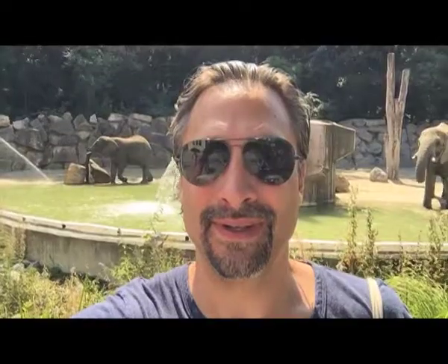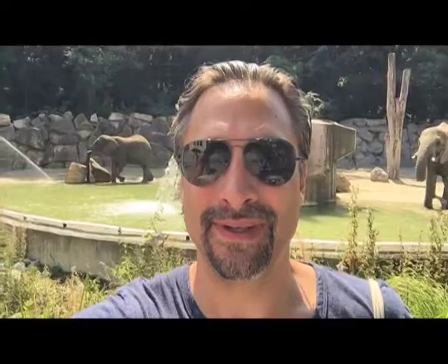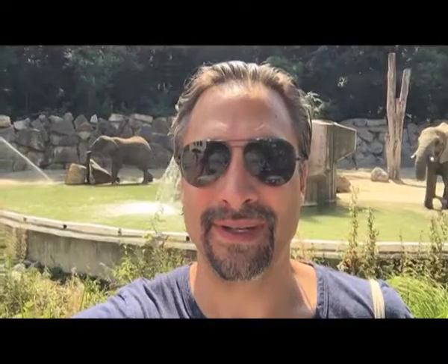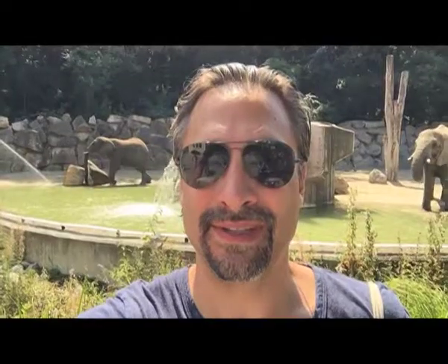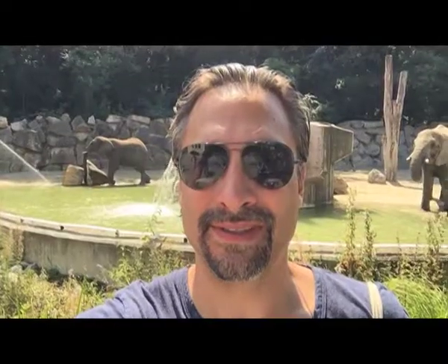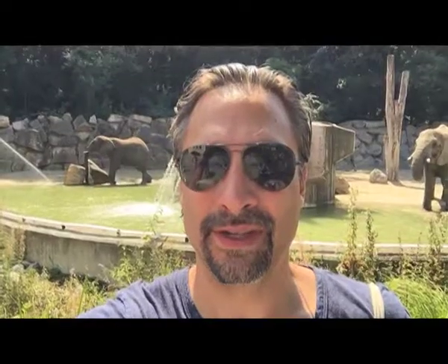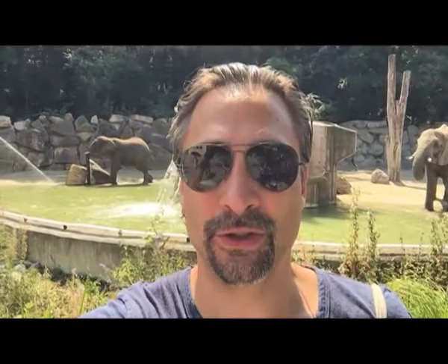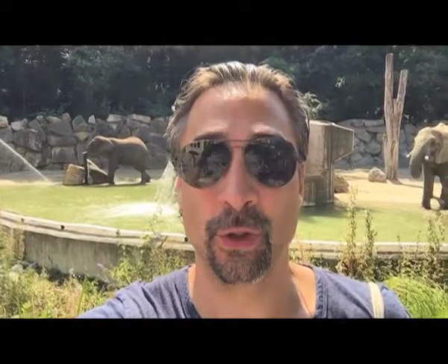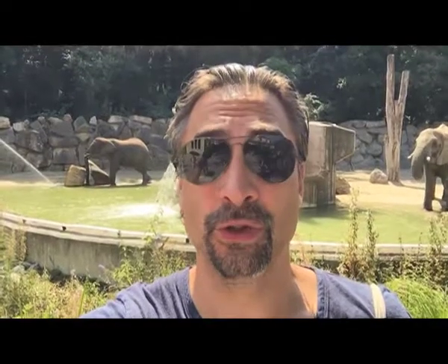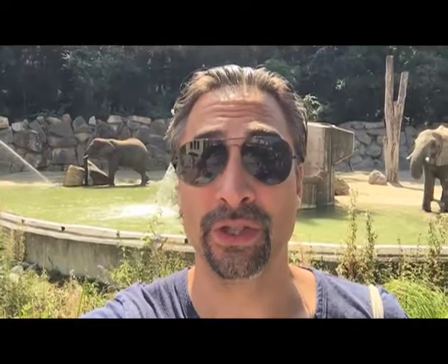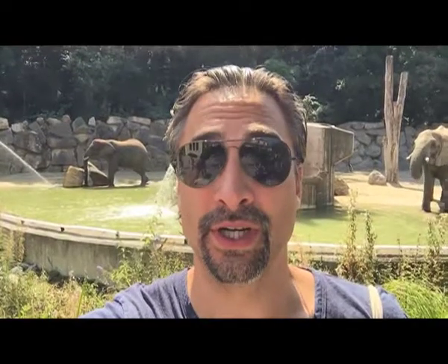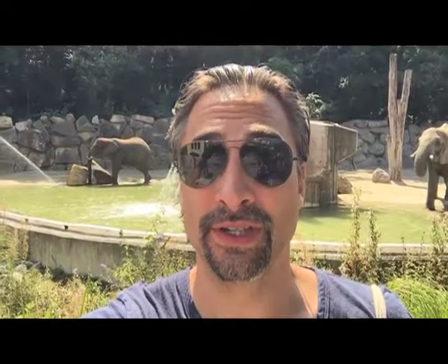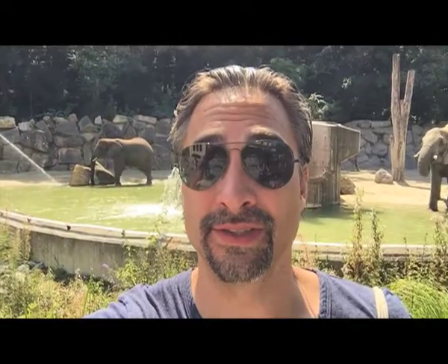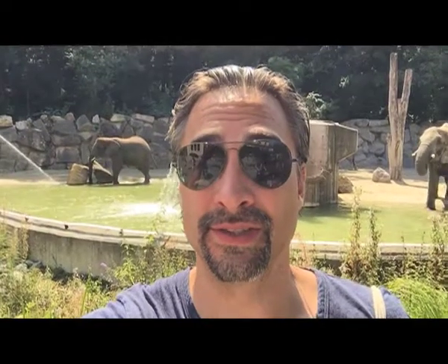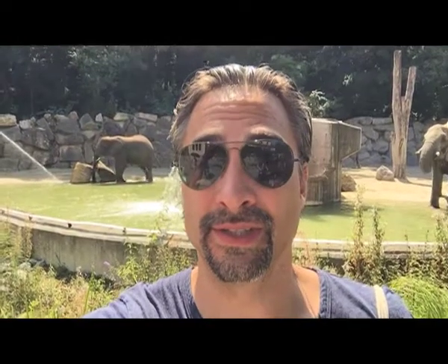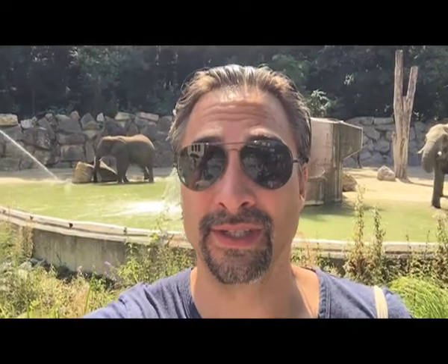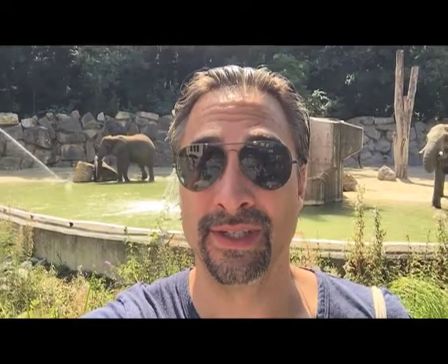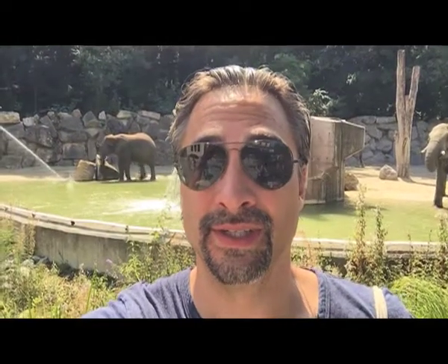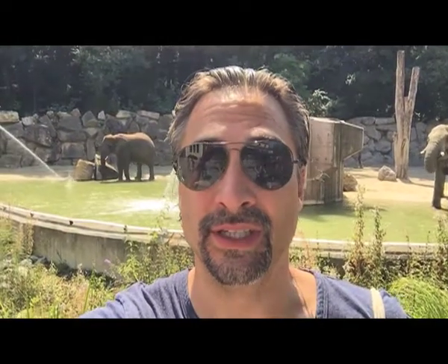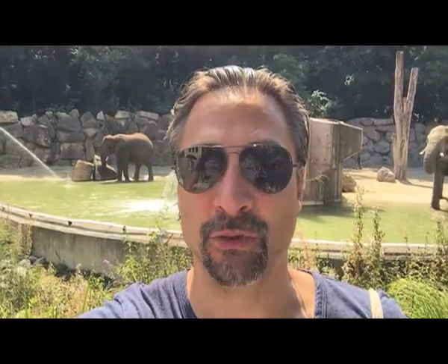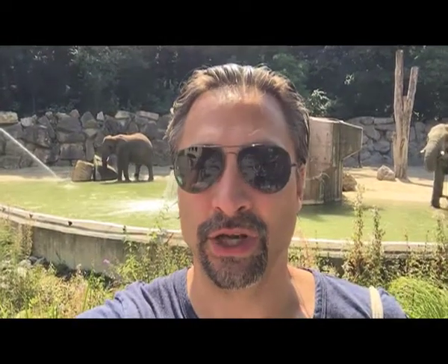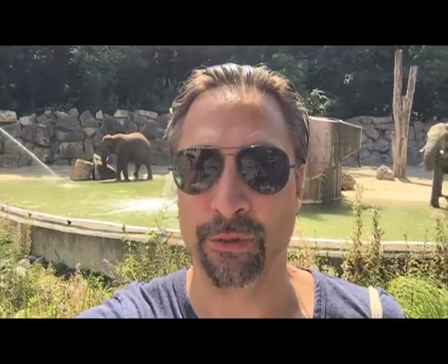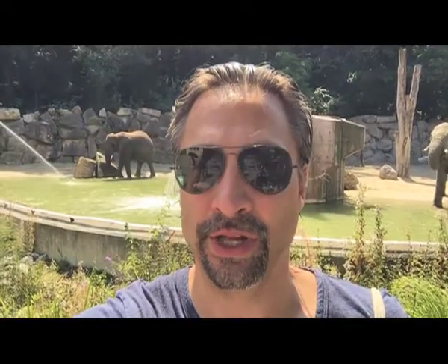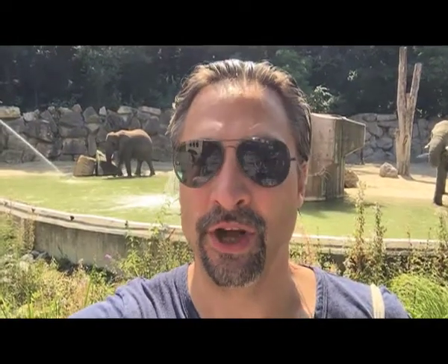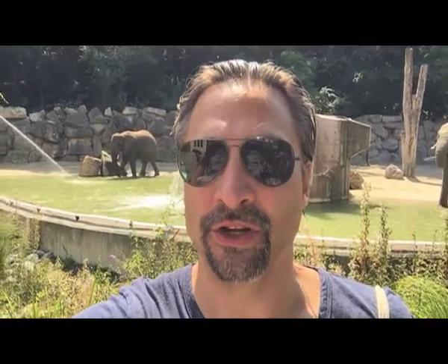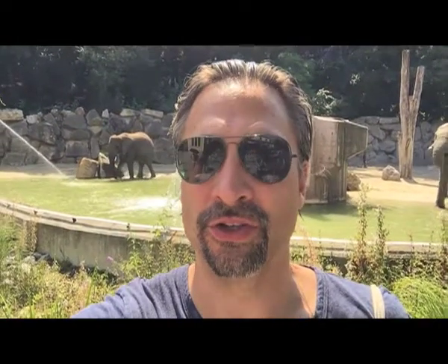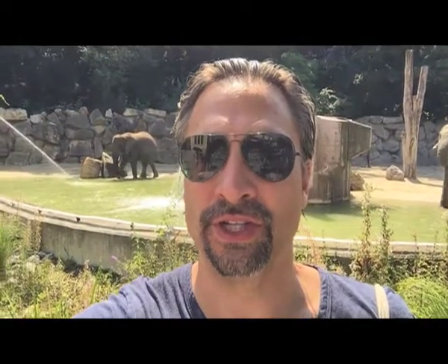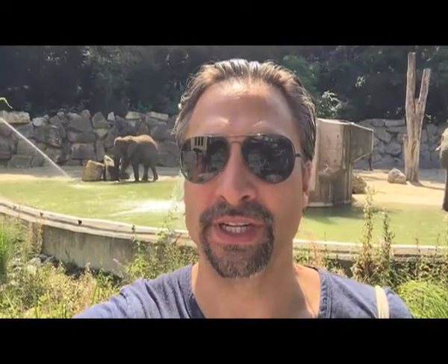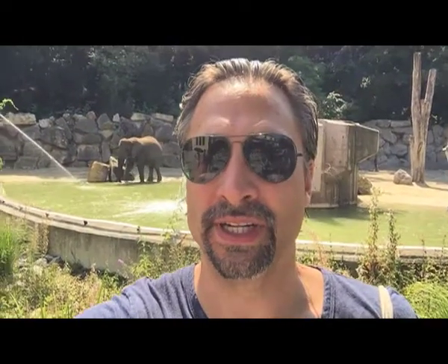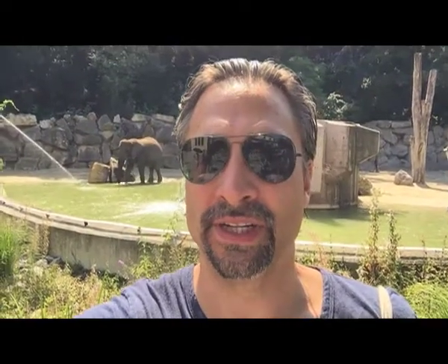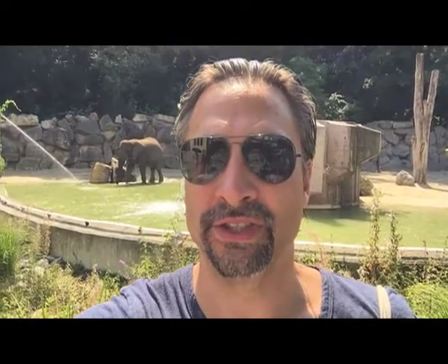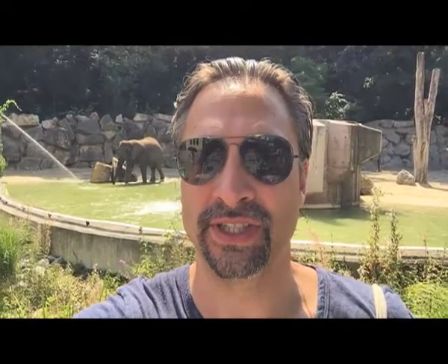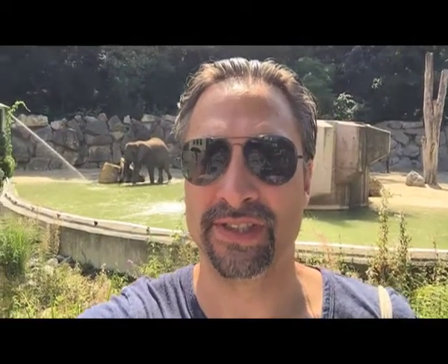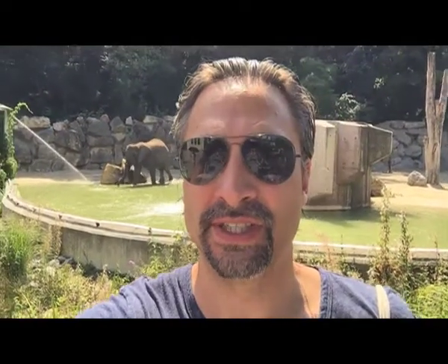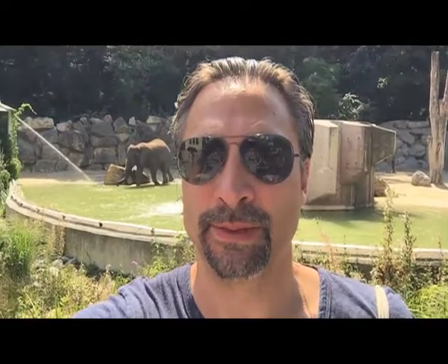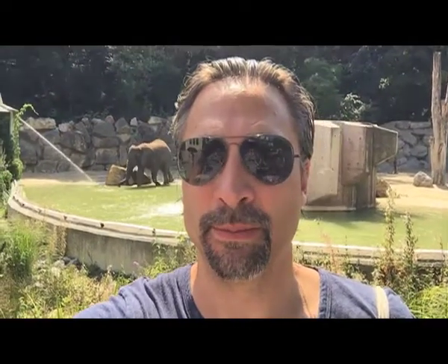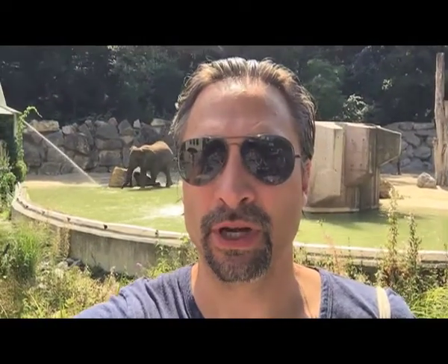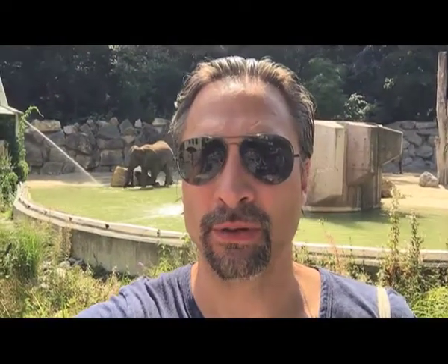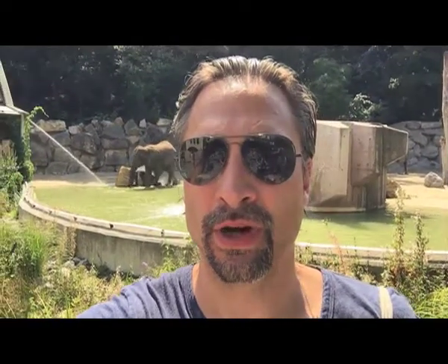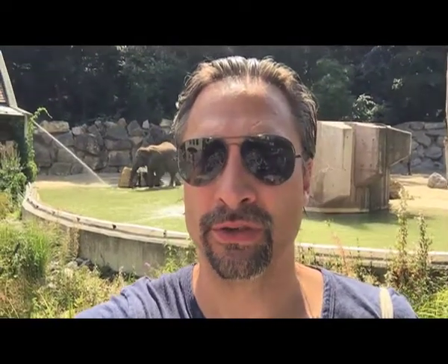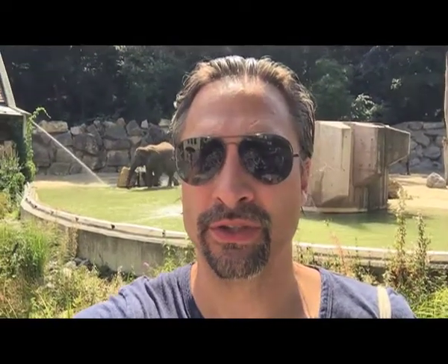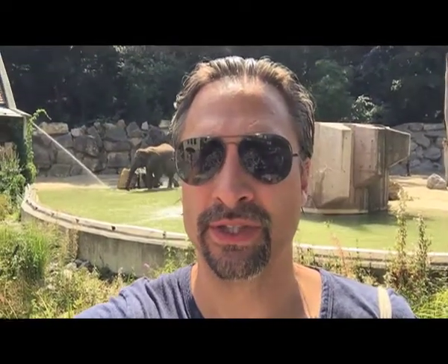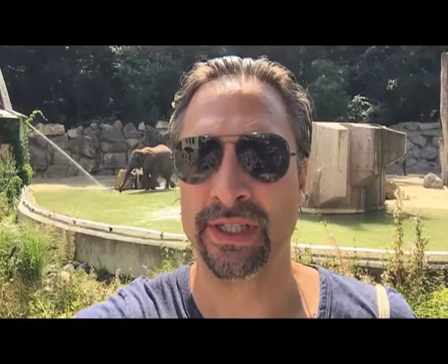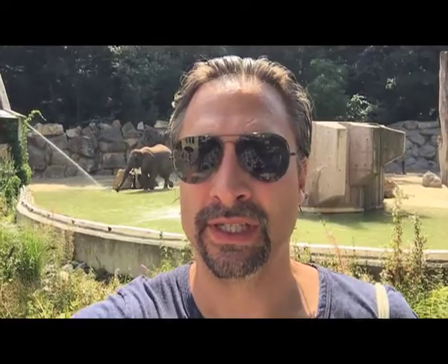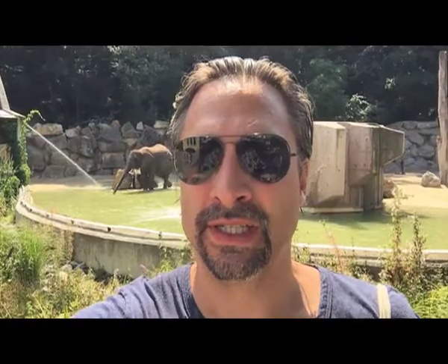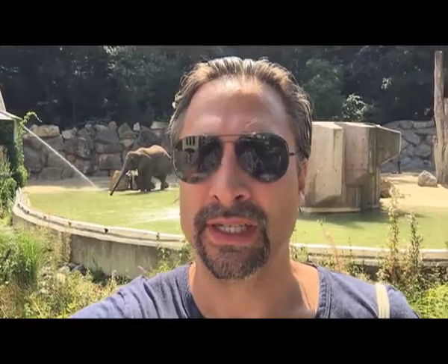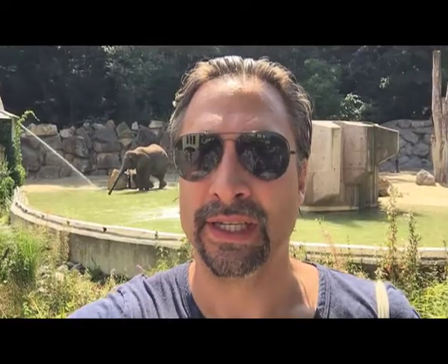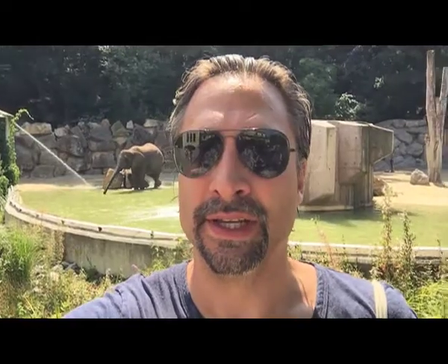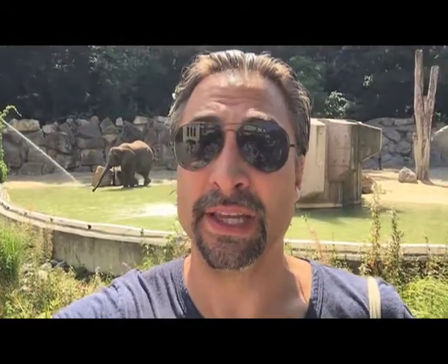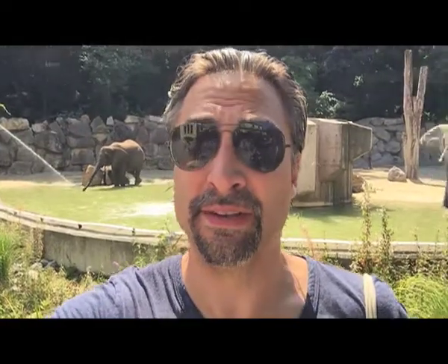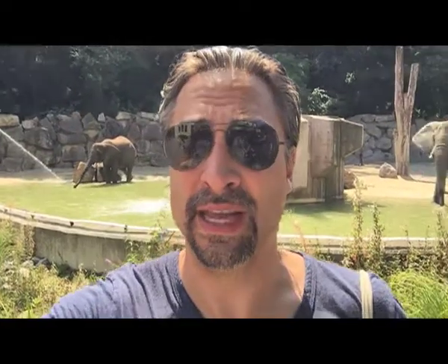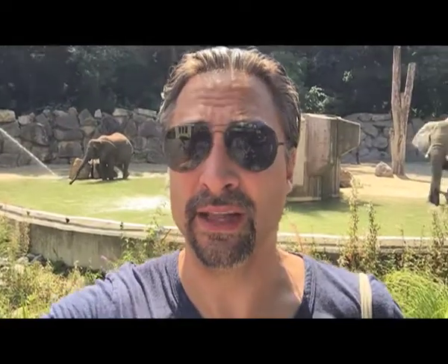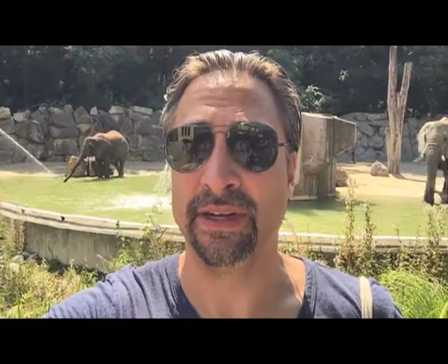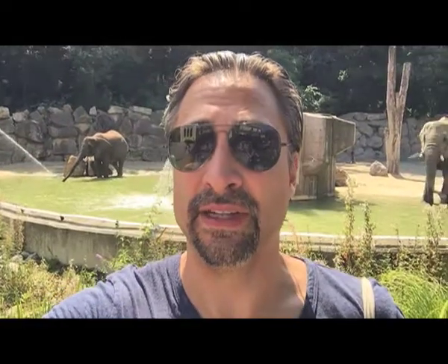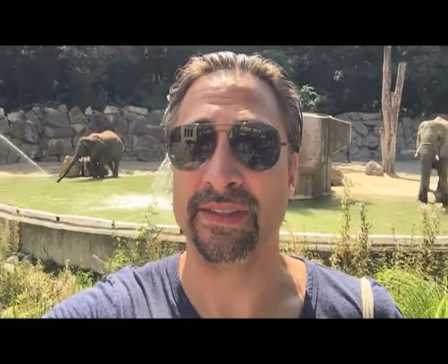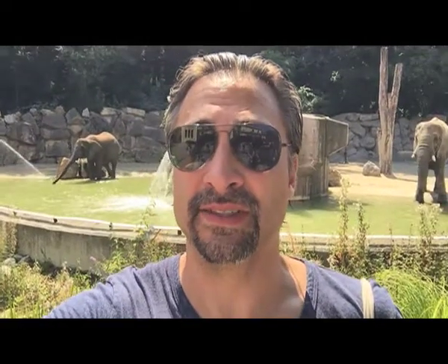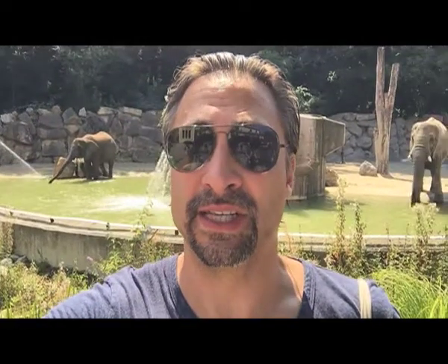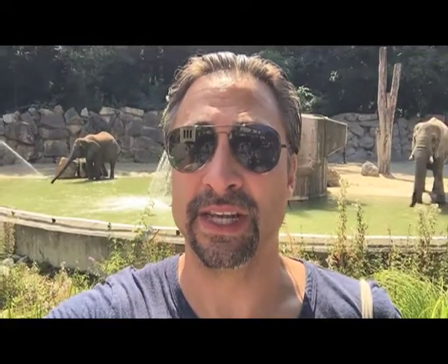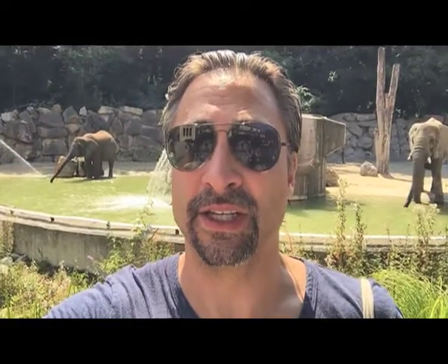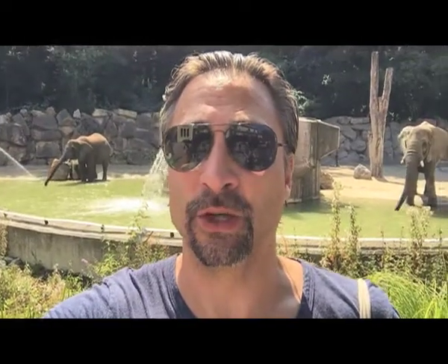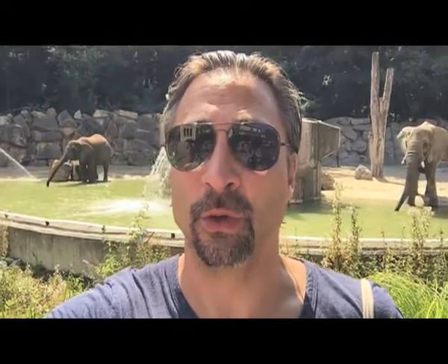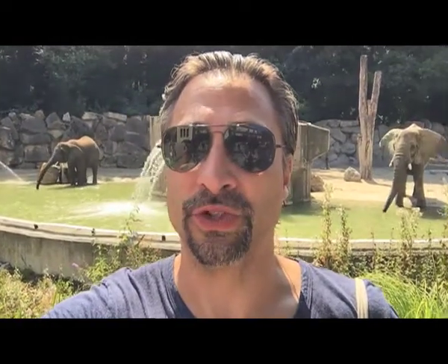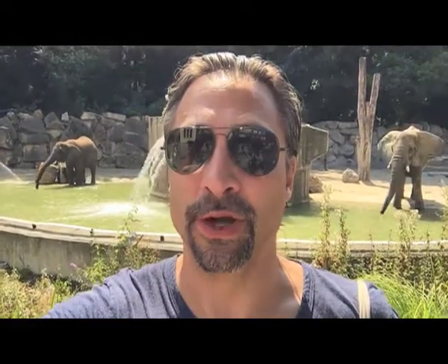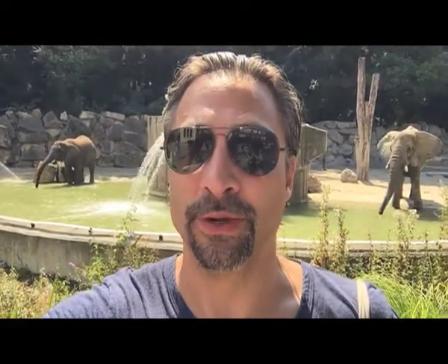As I told you guys, it's really really hot today, and as you can see in the background, even the elephants are getting a cold shower.